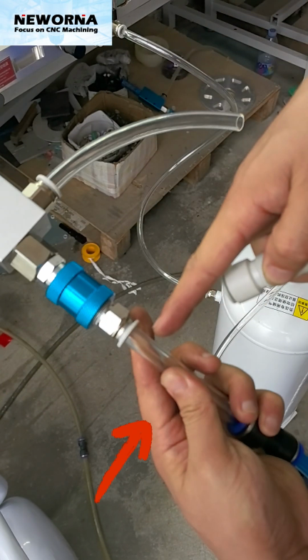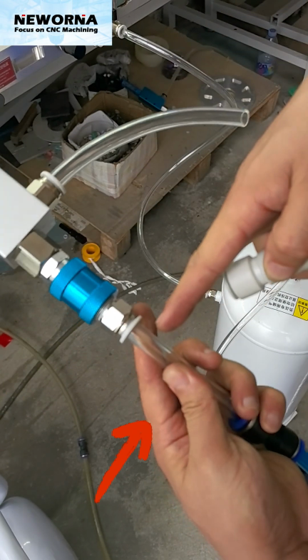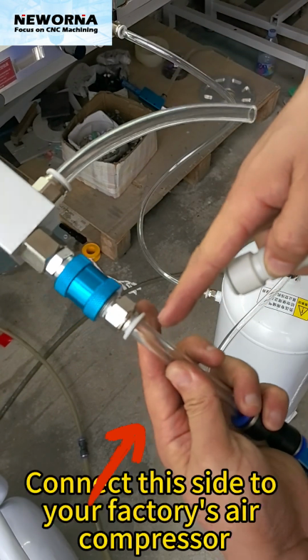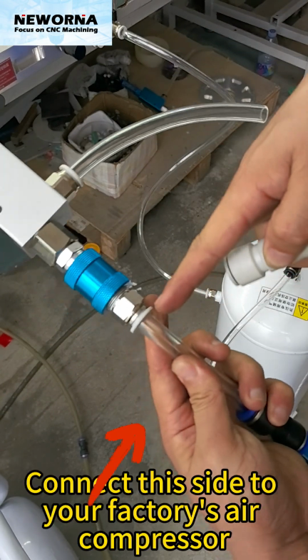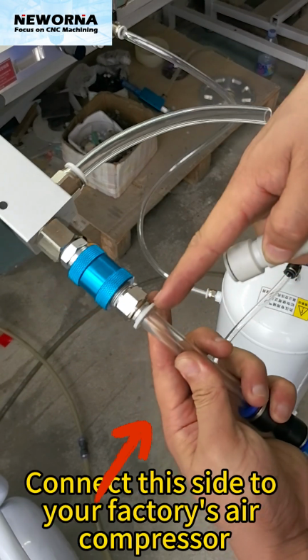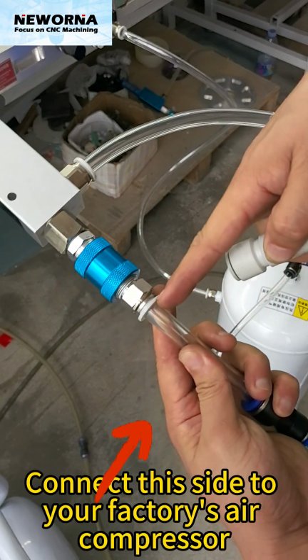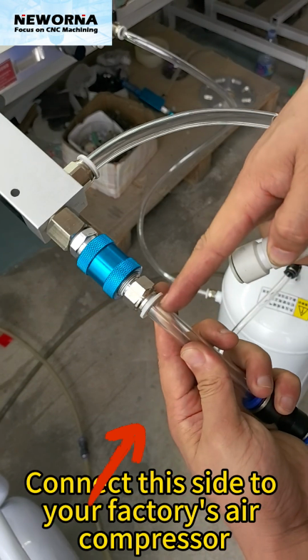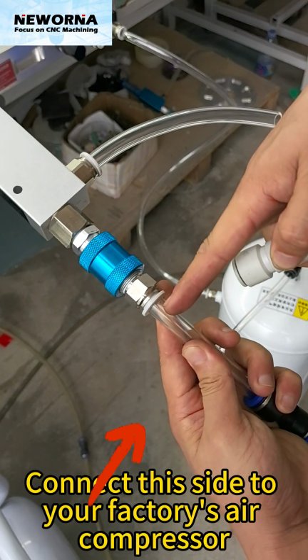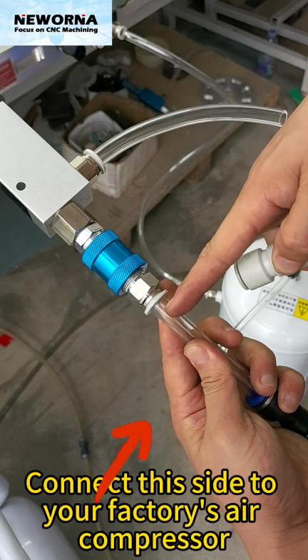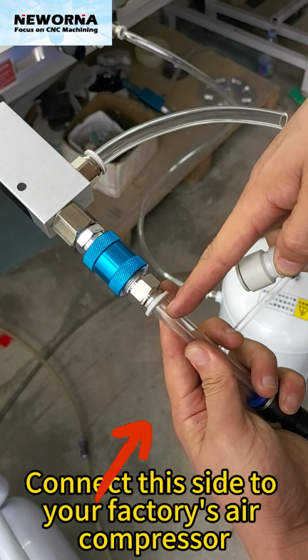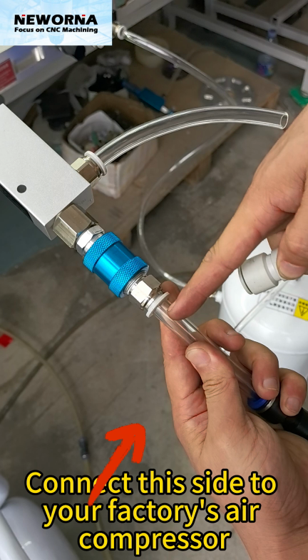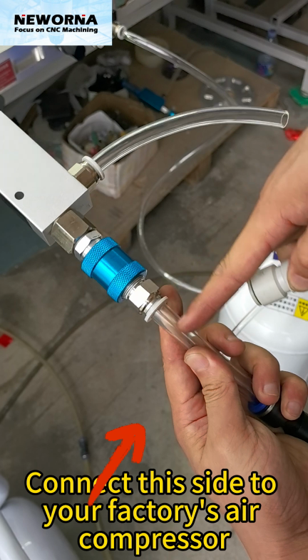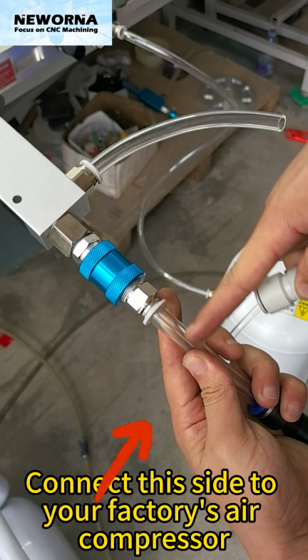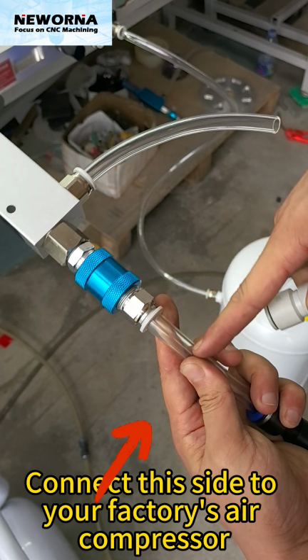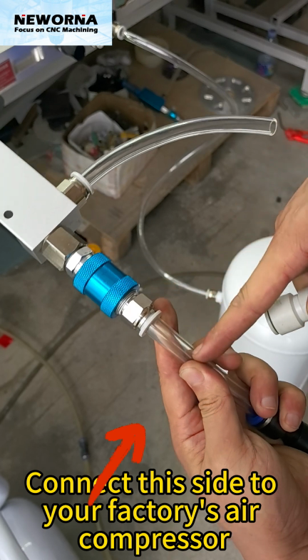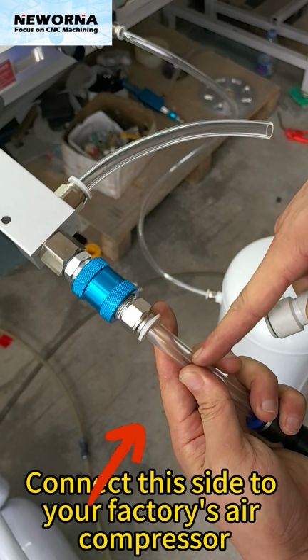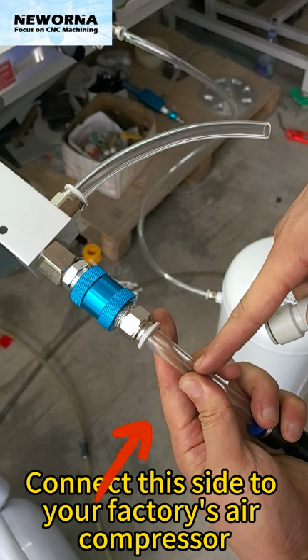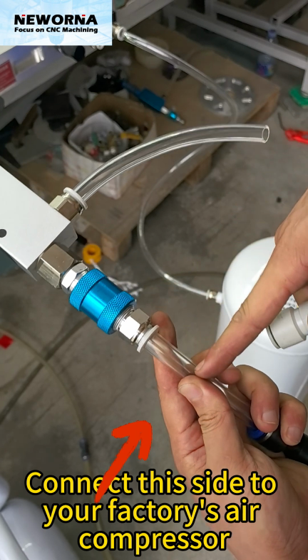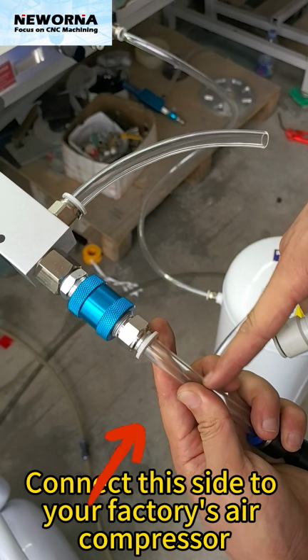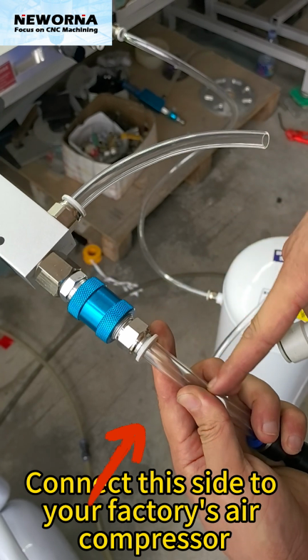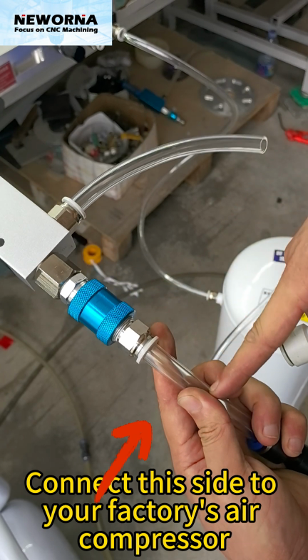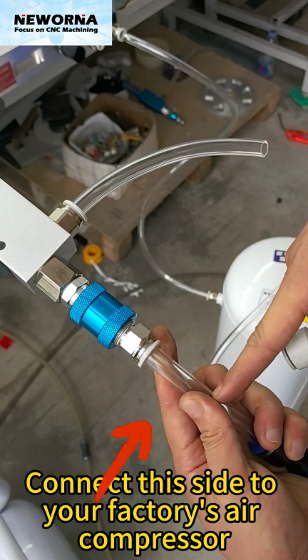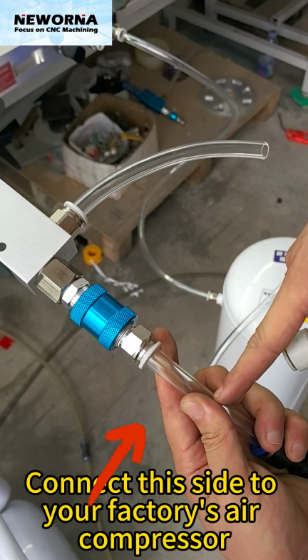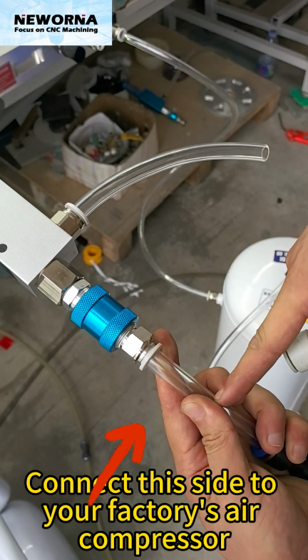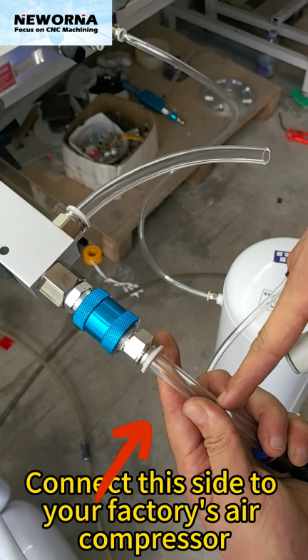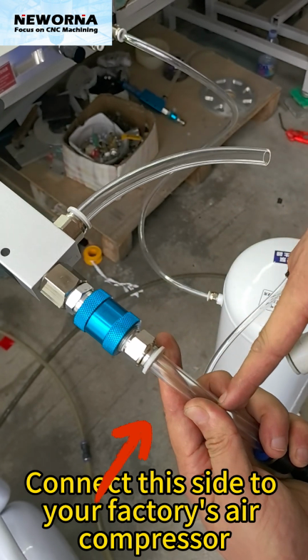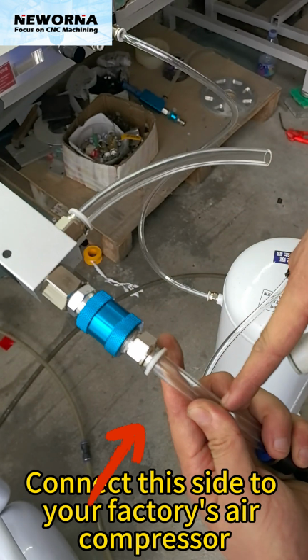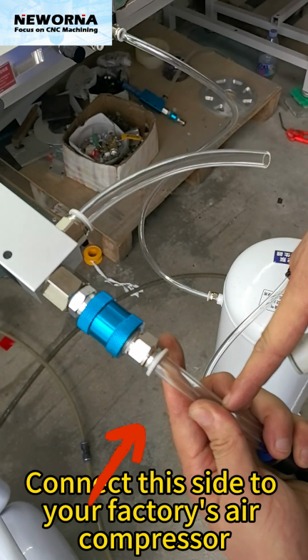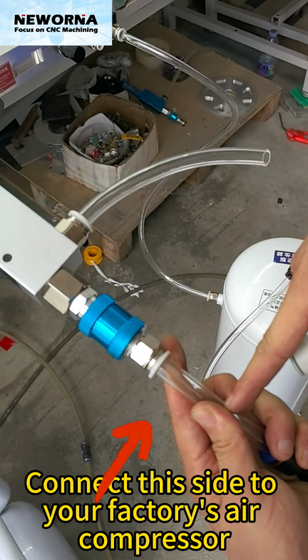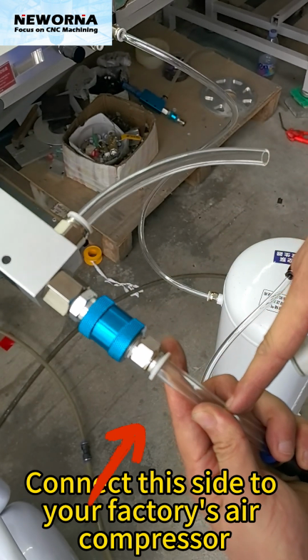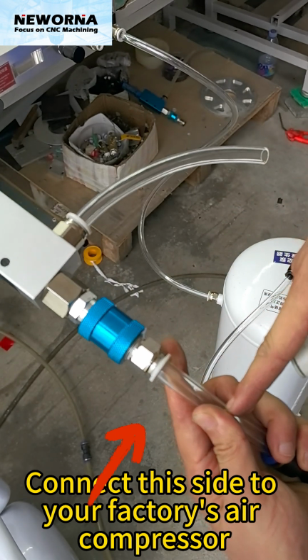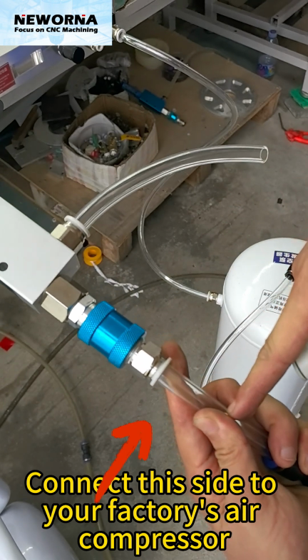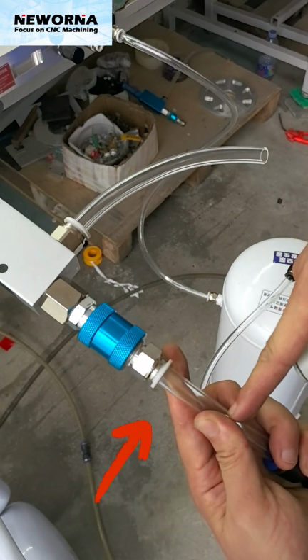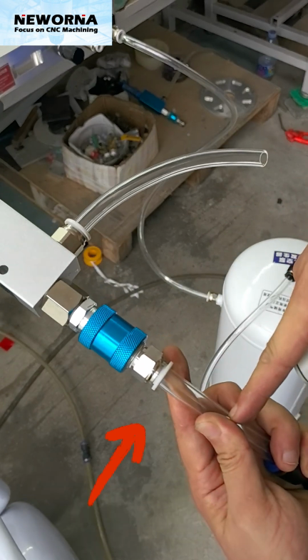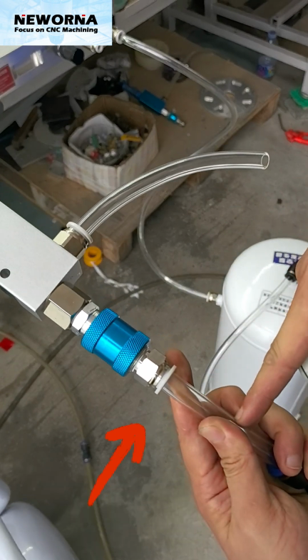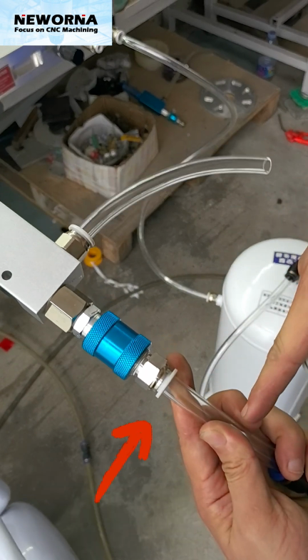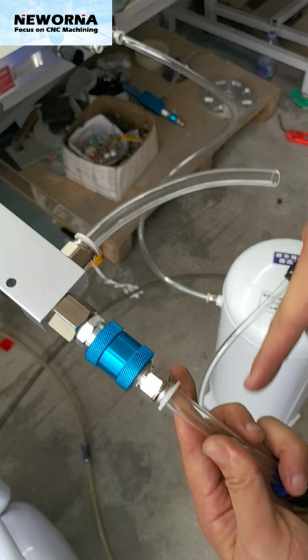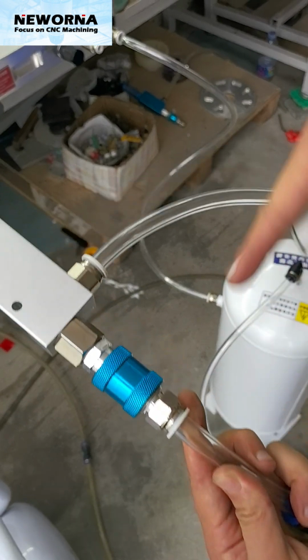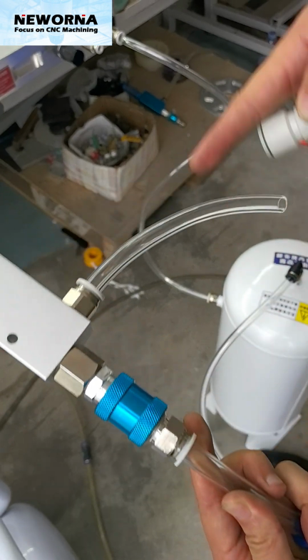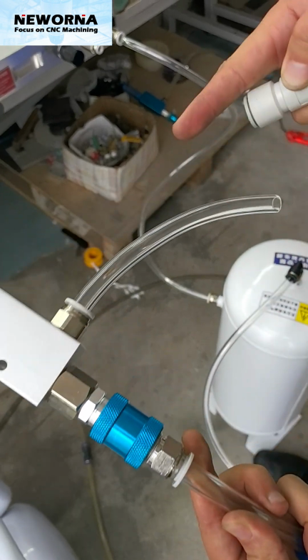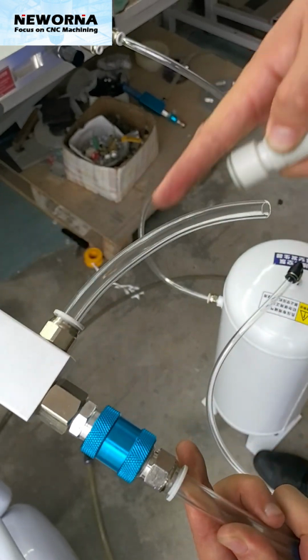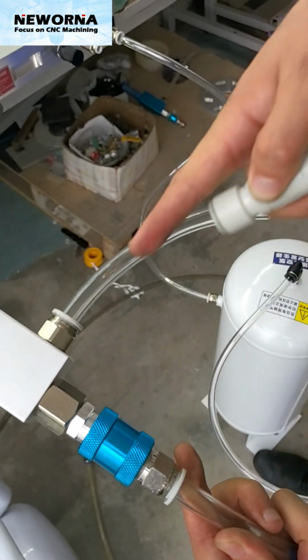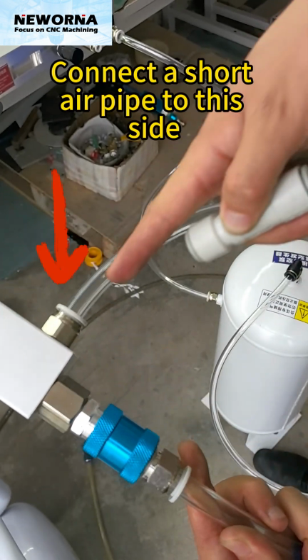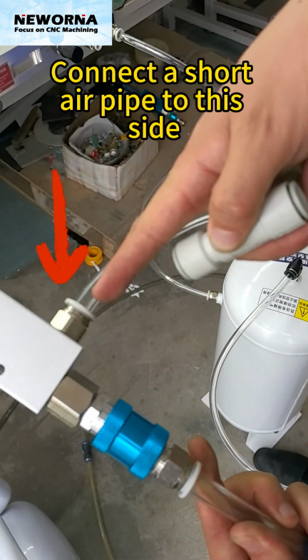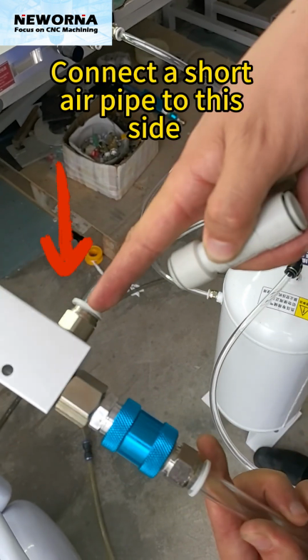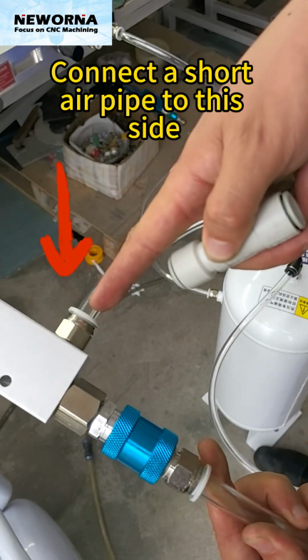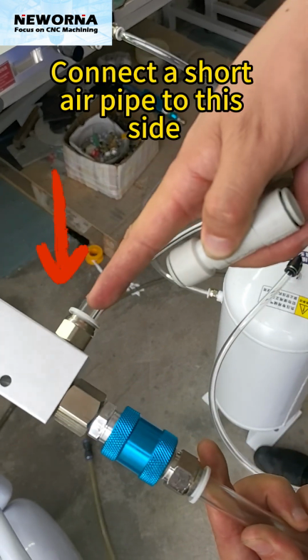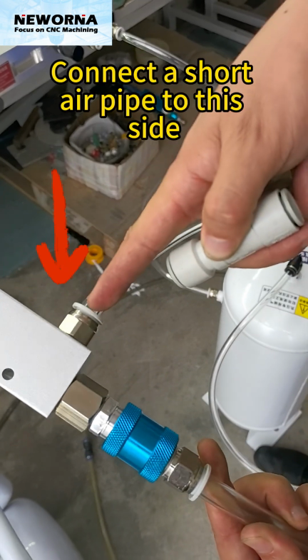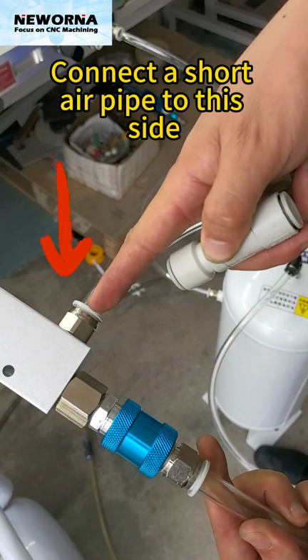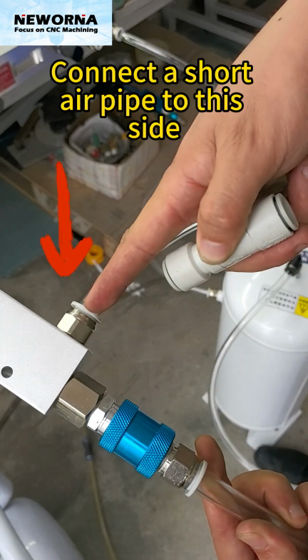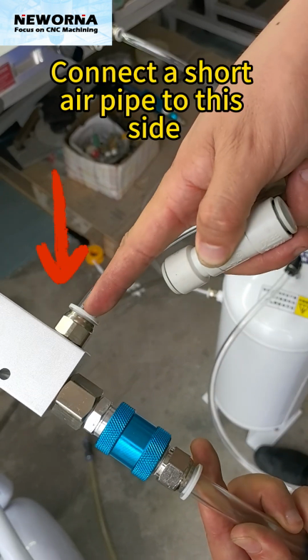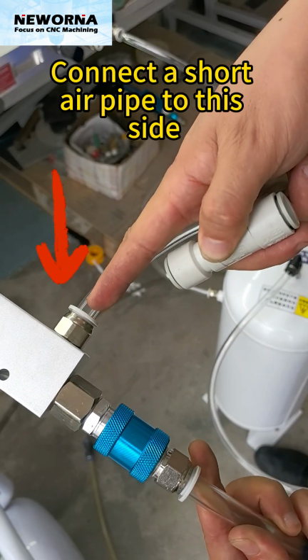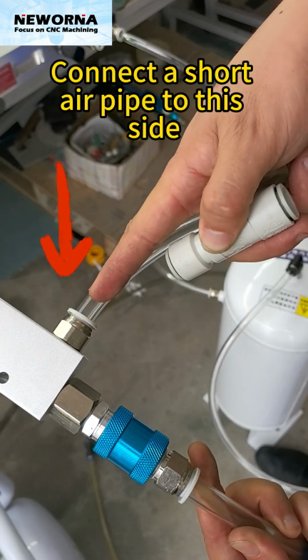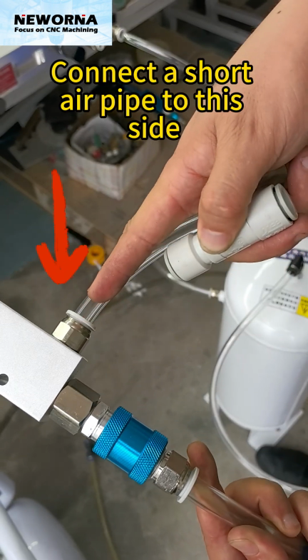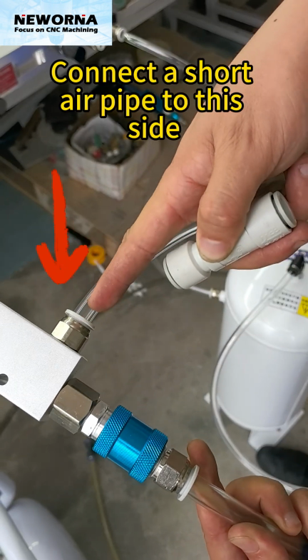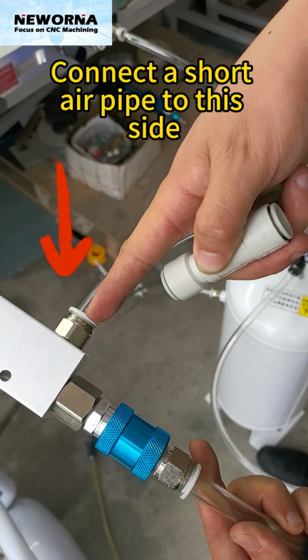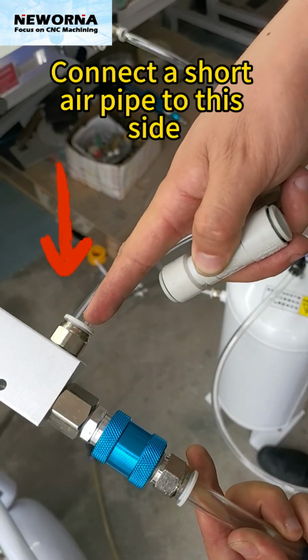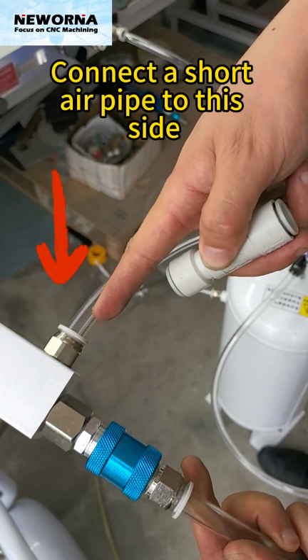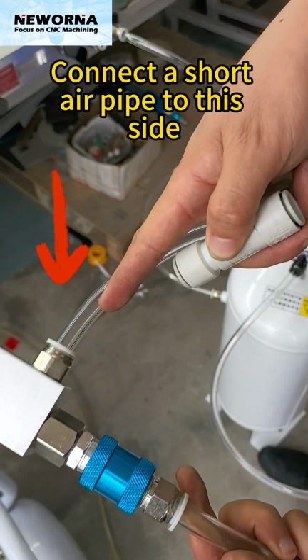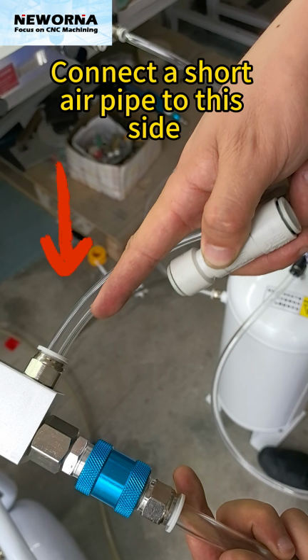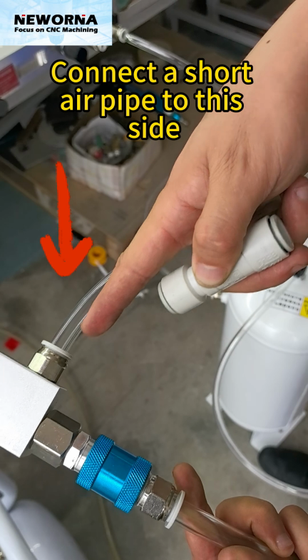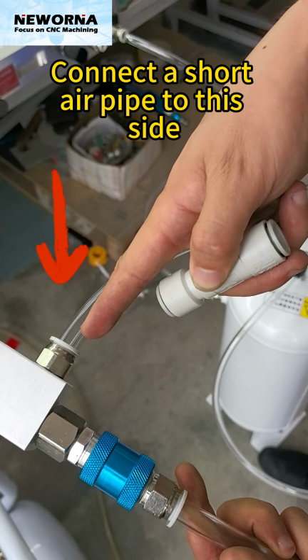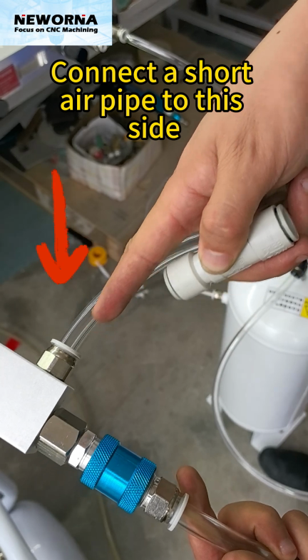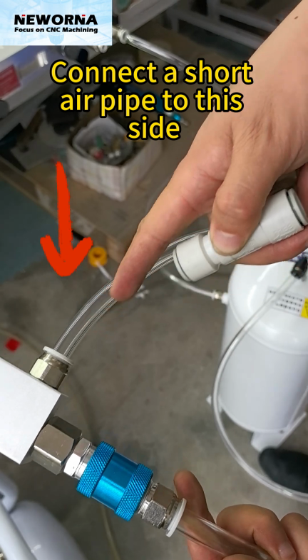Connect this side to your factory's air compressor. Connect a short air pipe to this side.